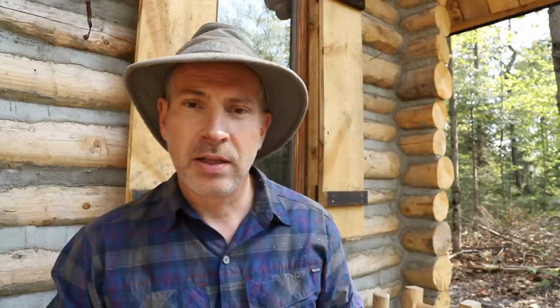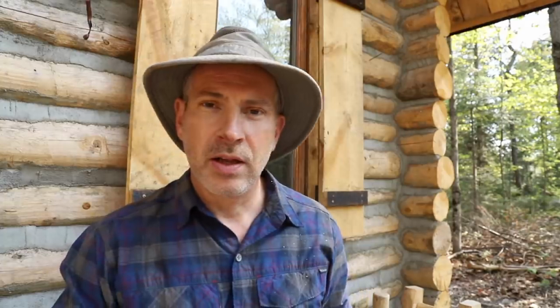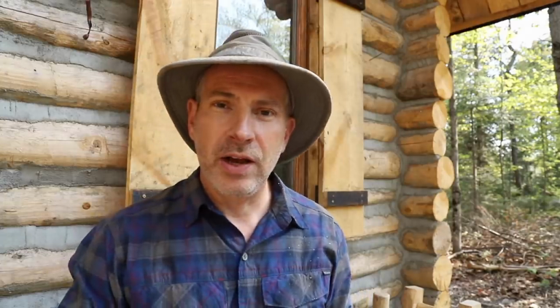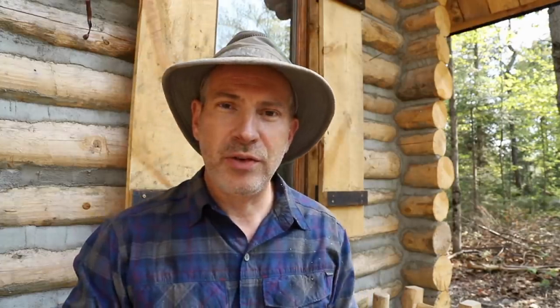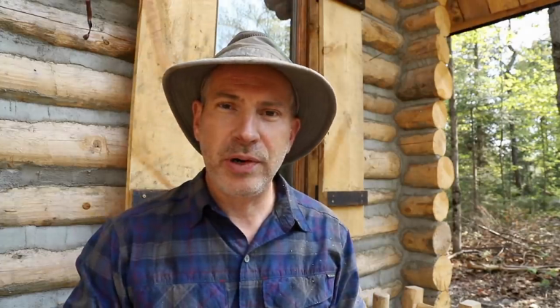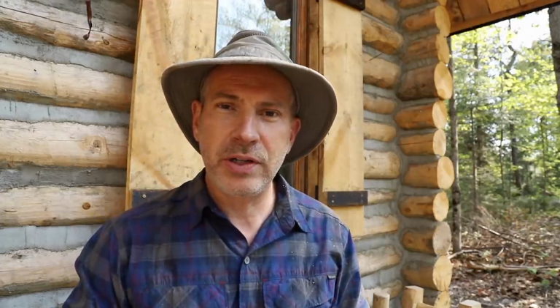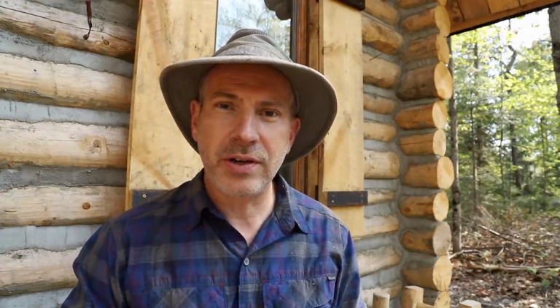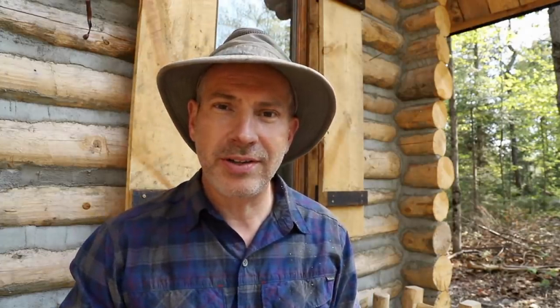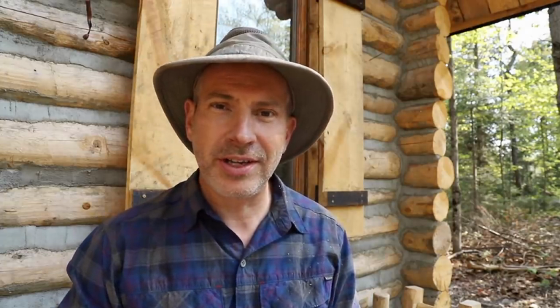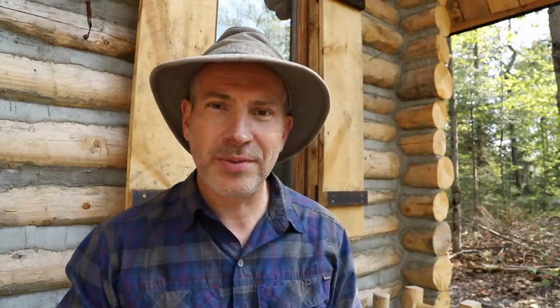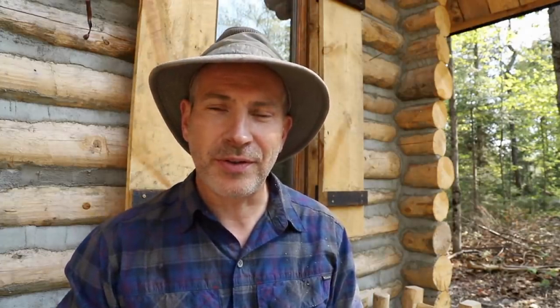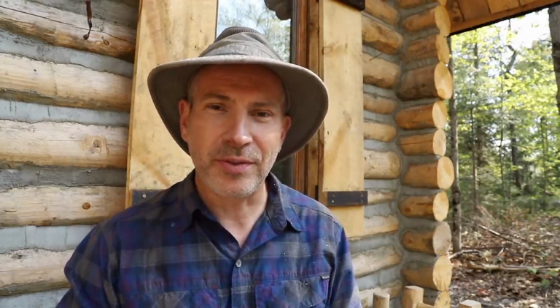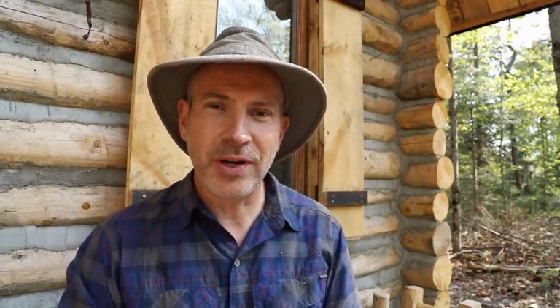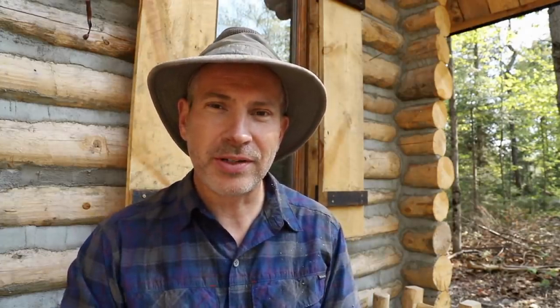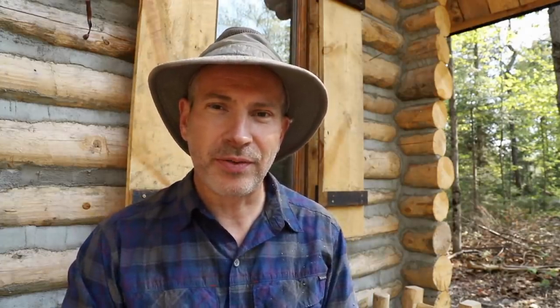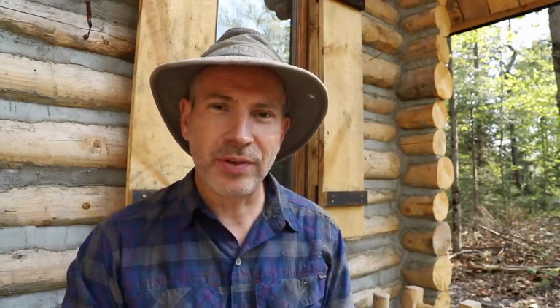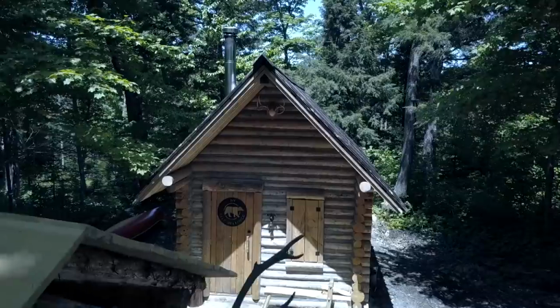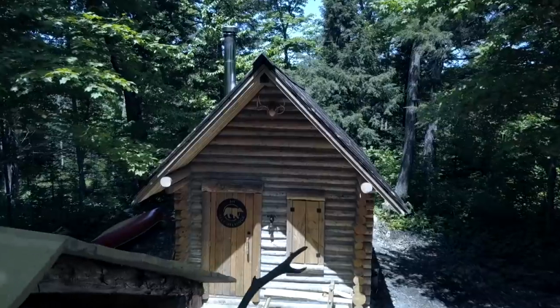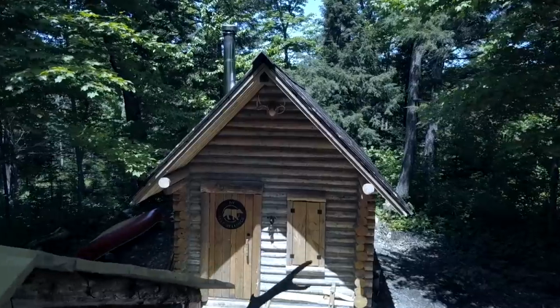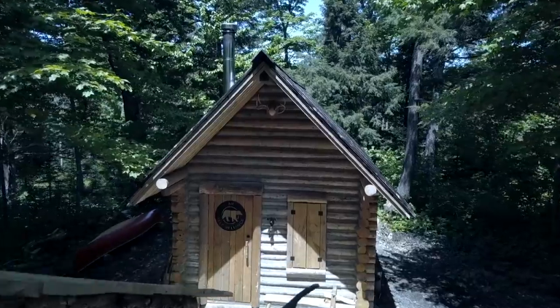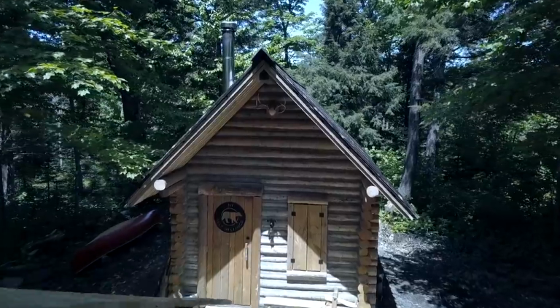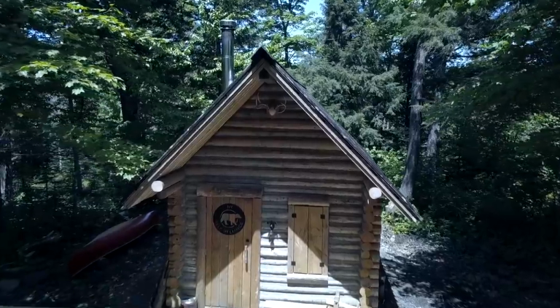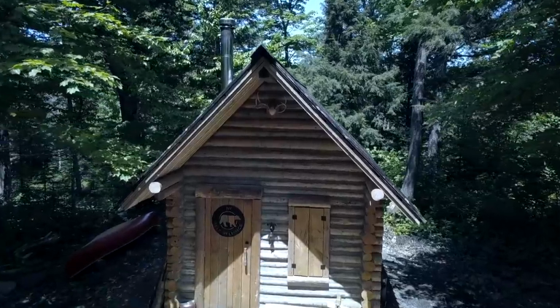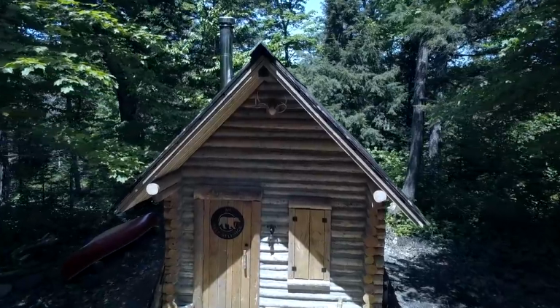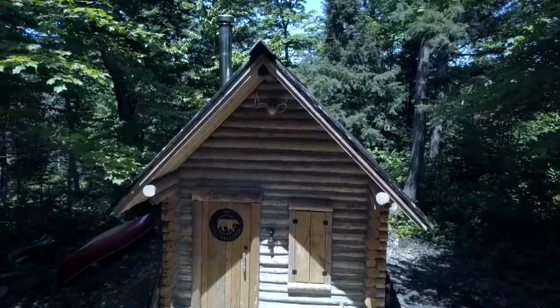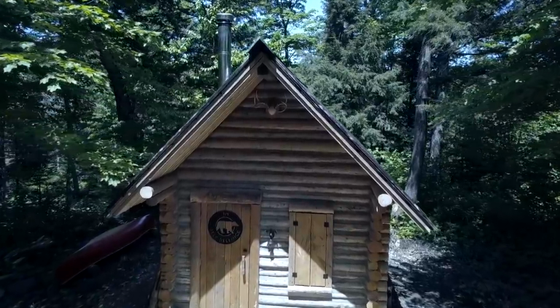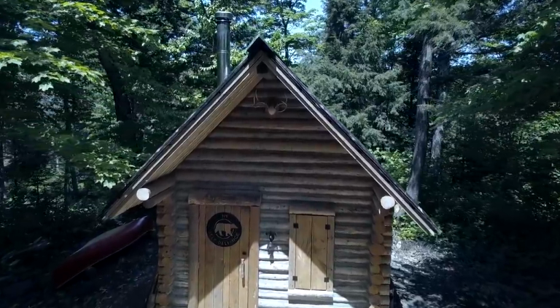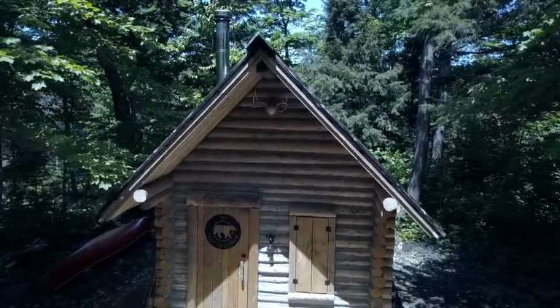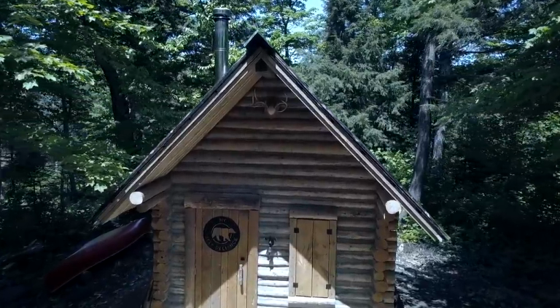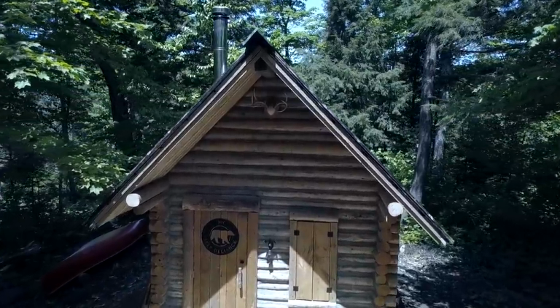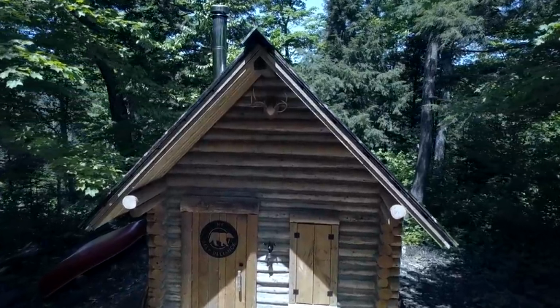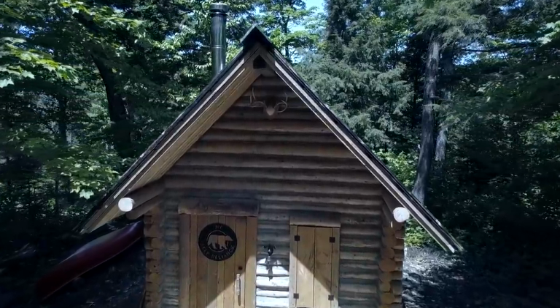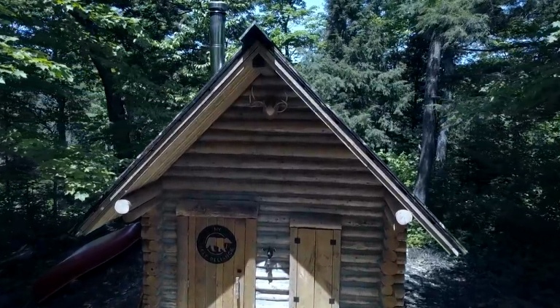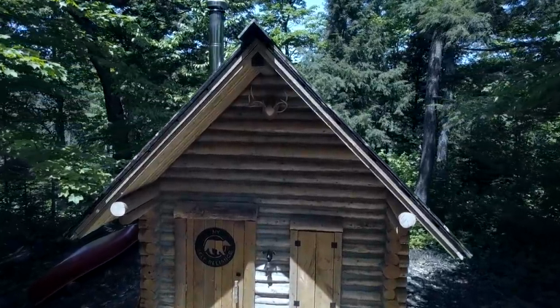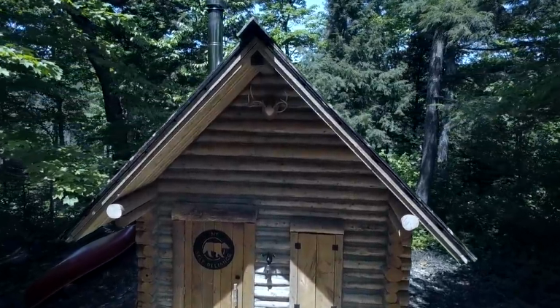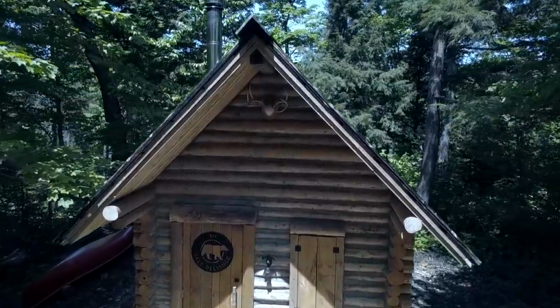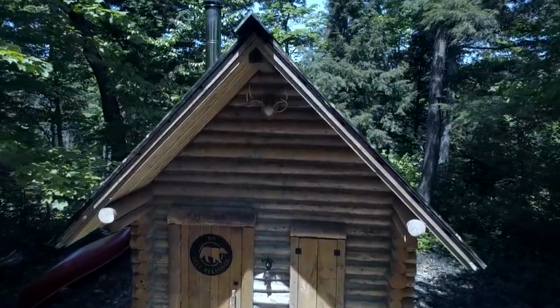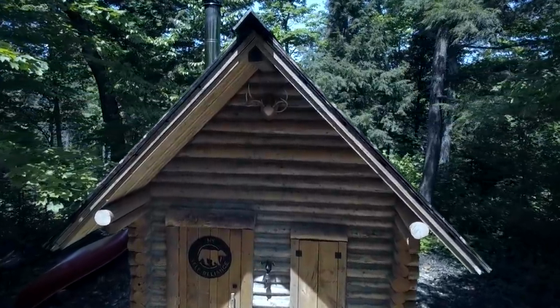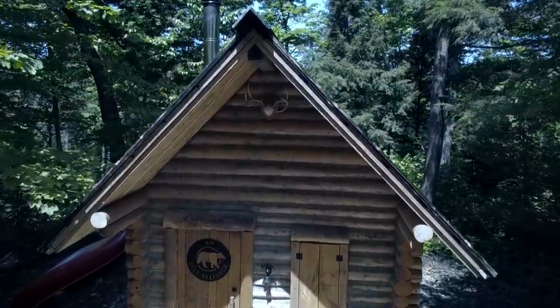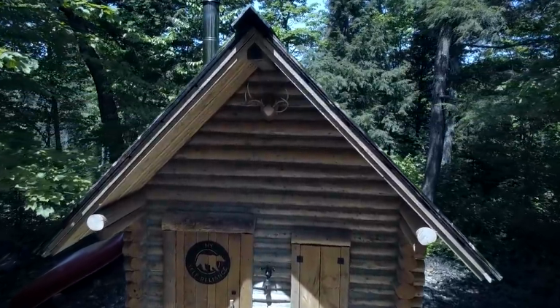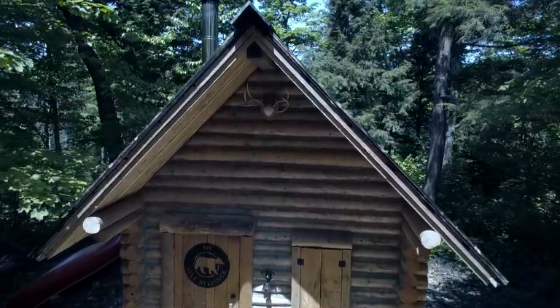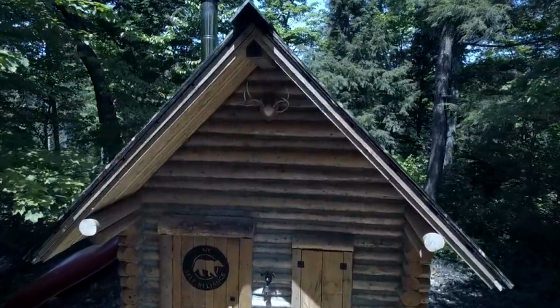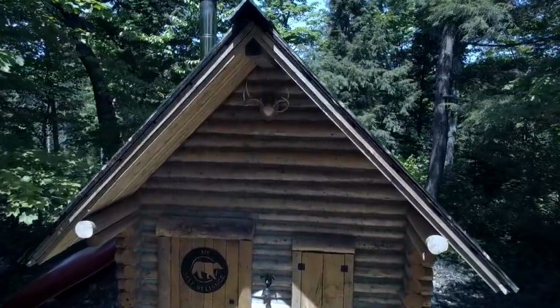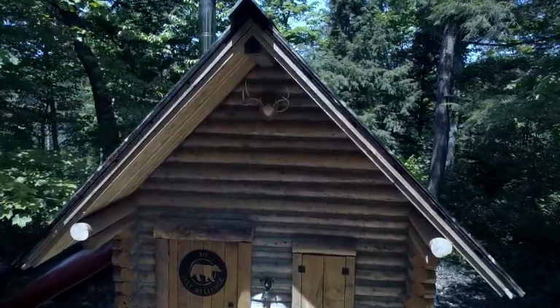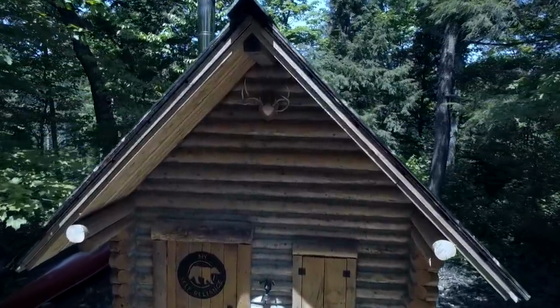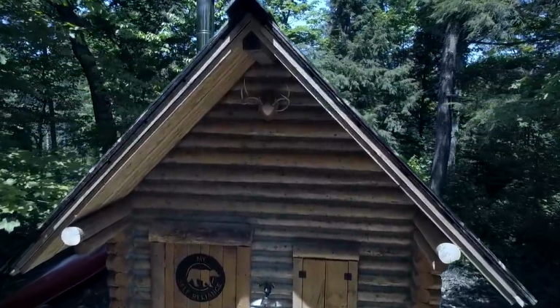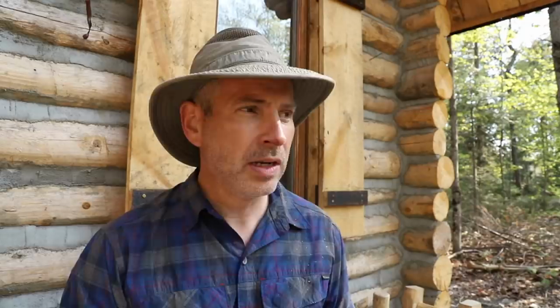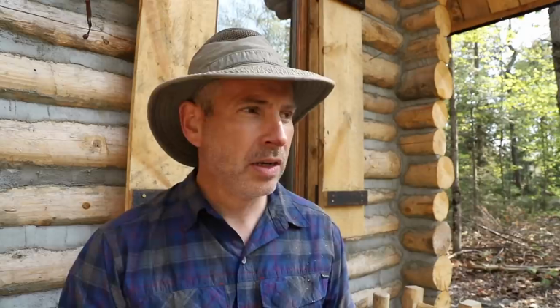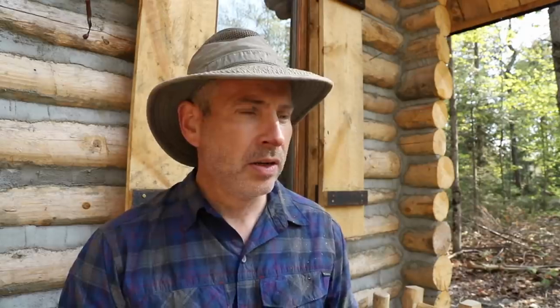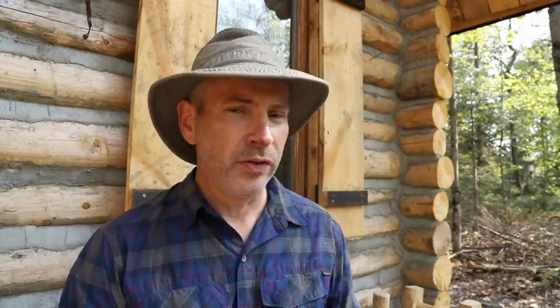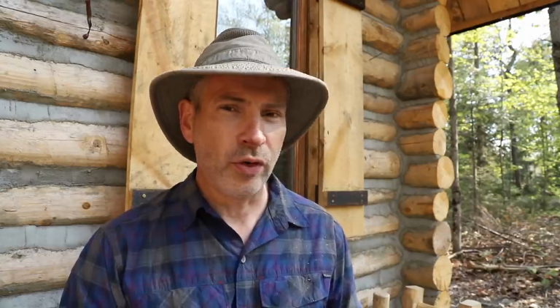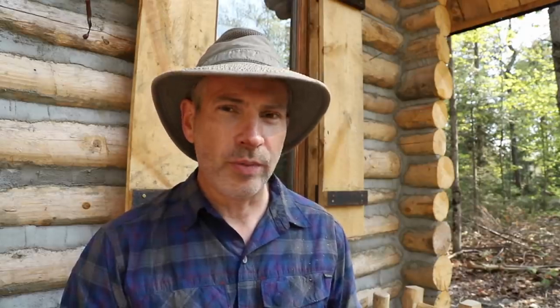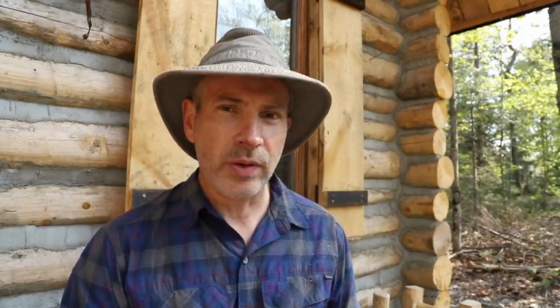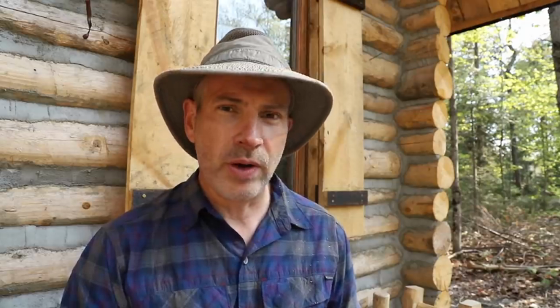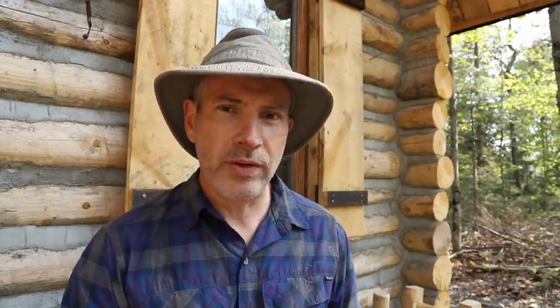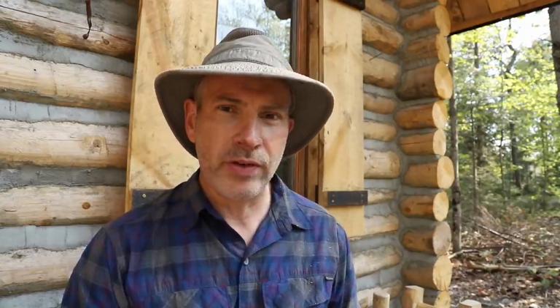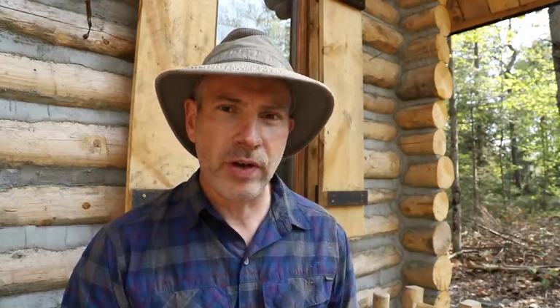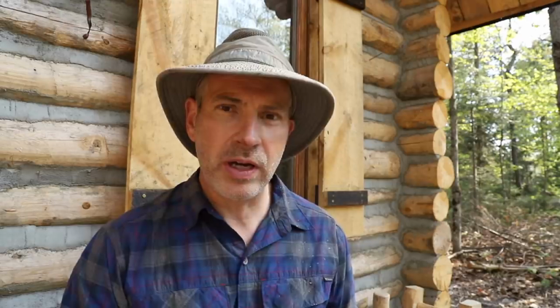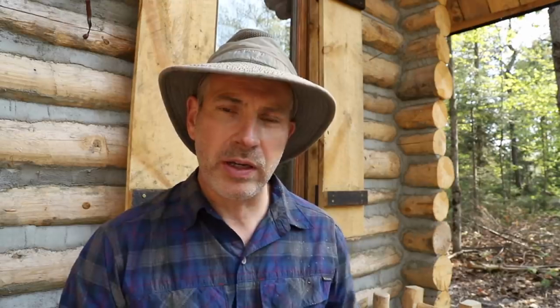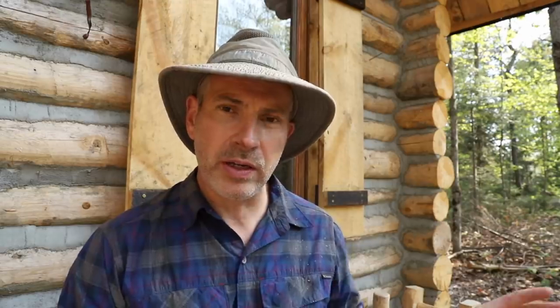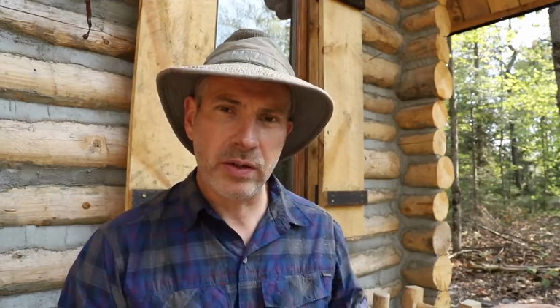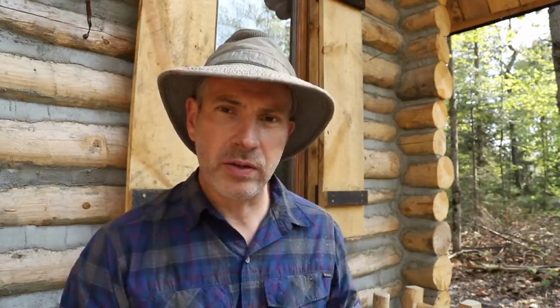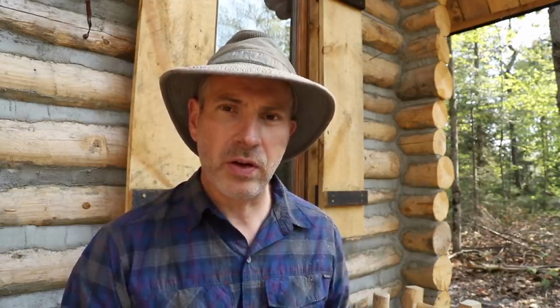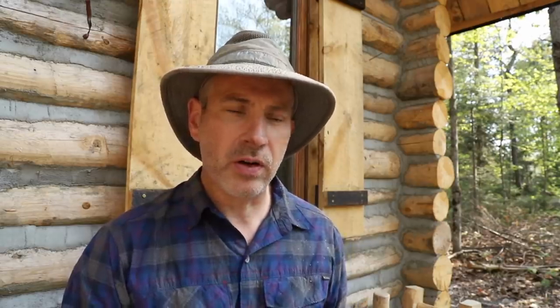Hi everybody, Sean James here from My Self Reliance. Over the last year I built this cabin that I'm sitting in front of right here for my wife, myself, and our dog.